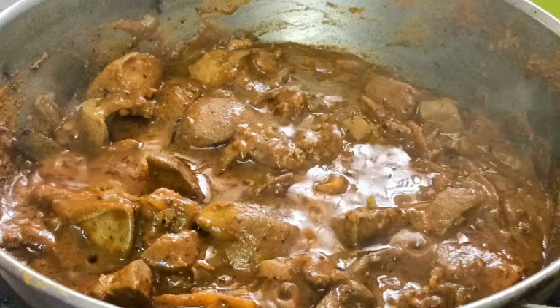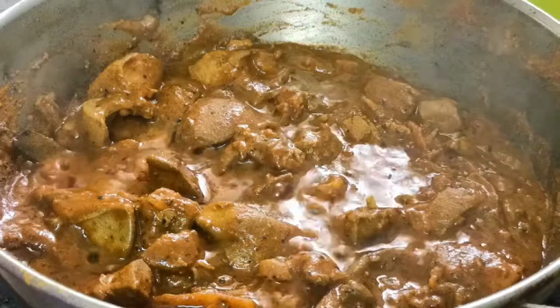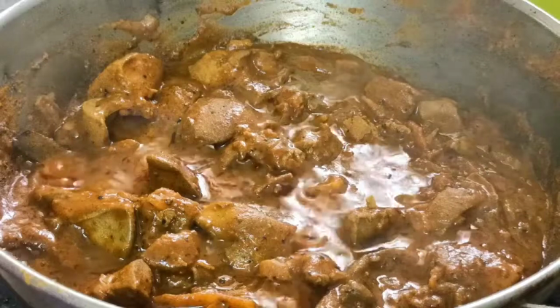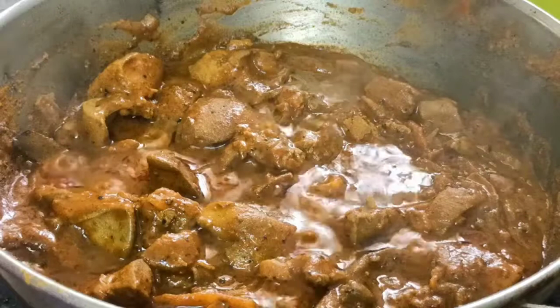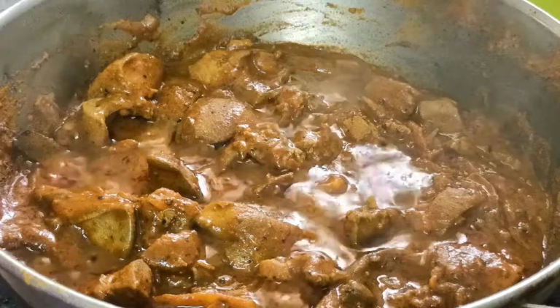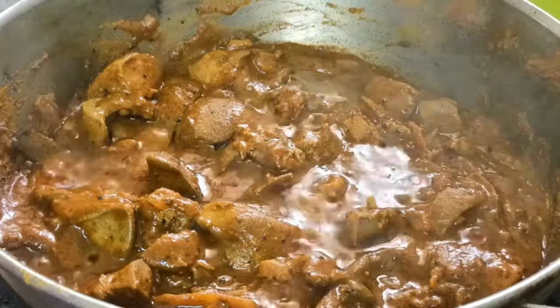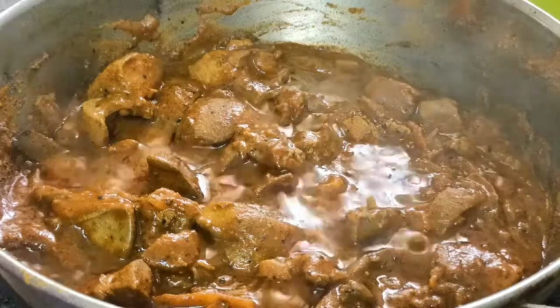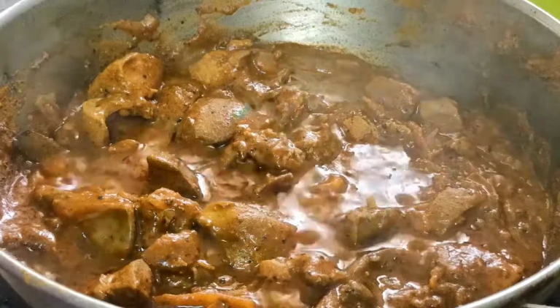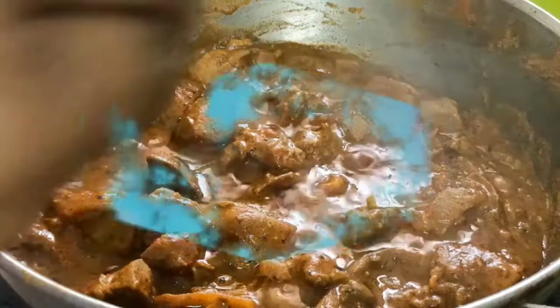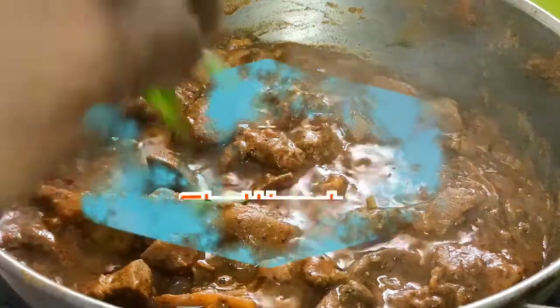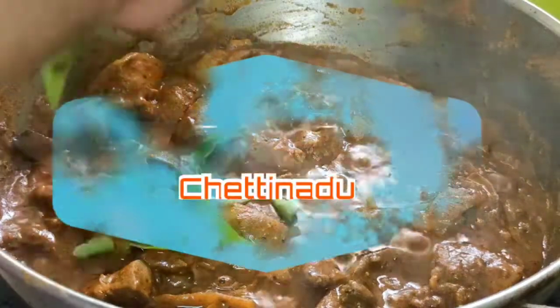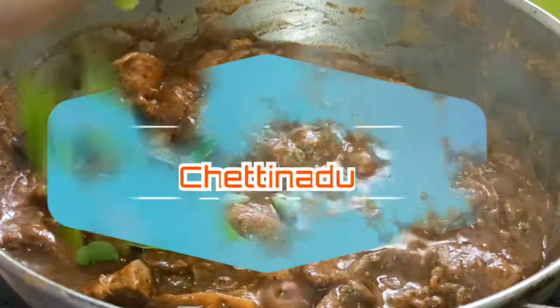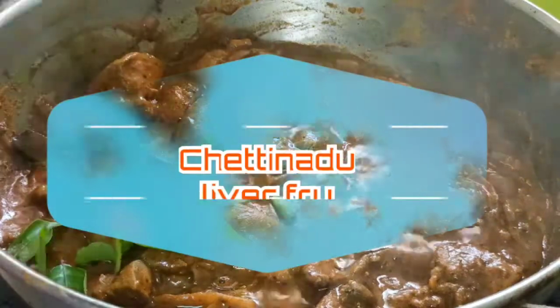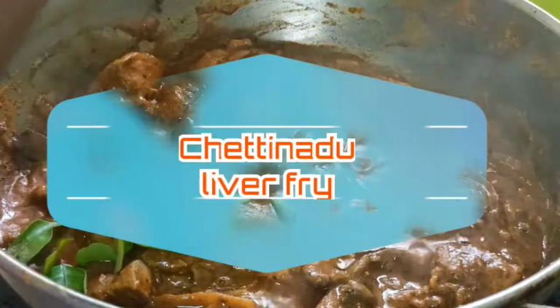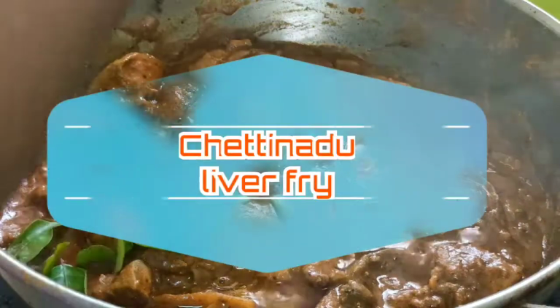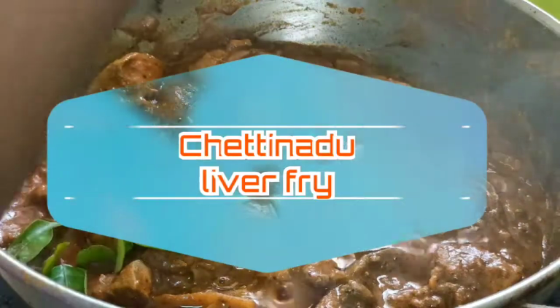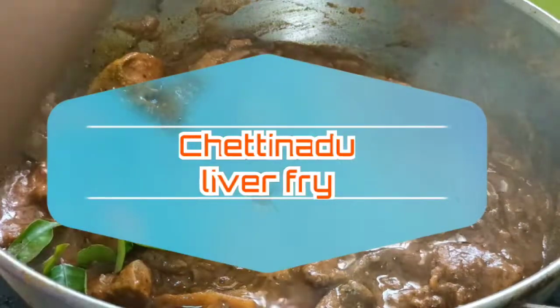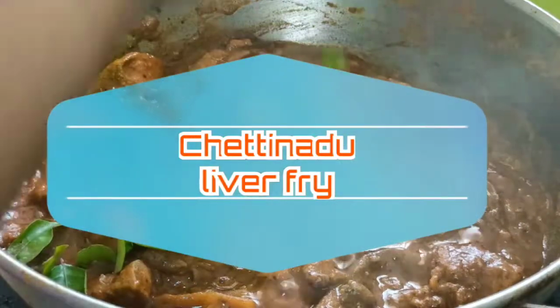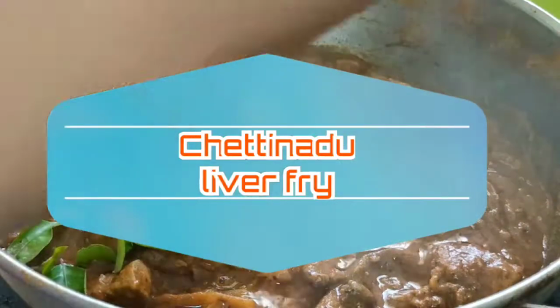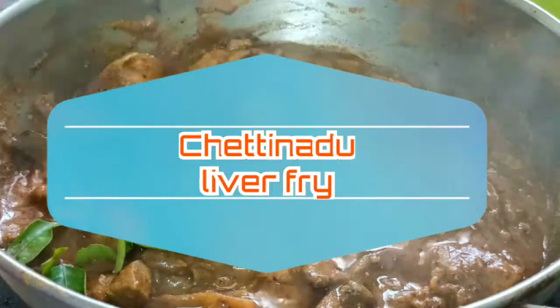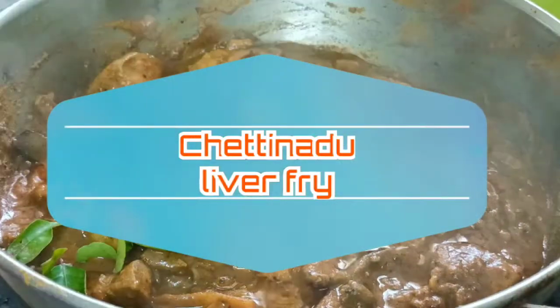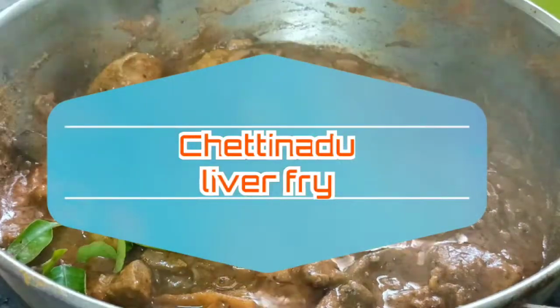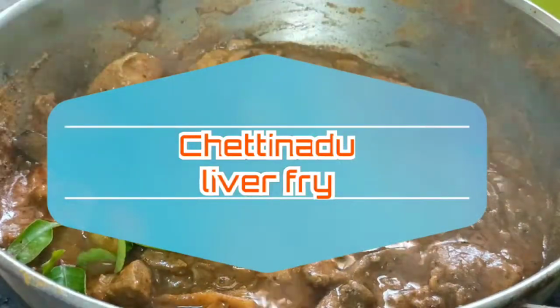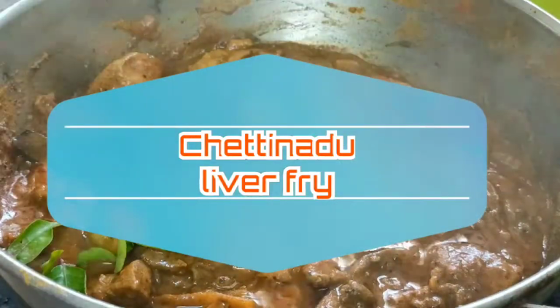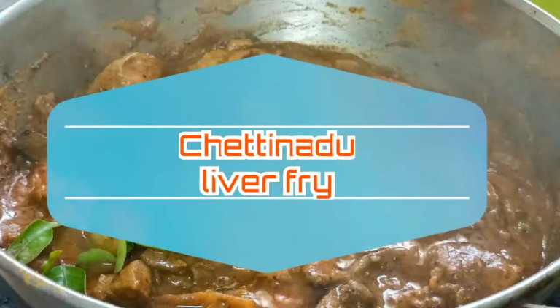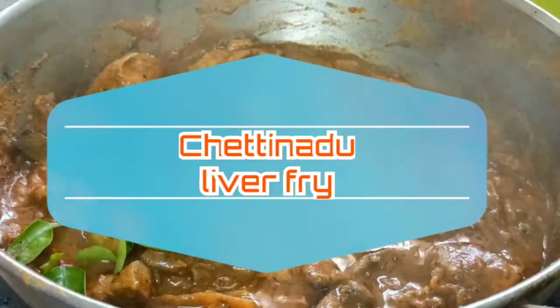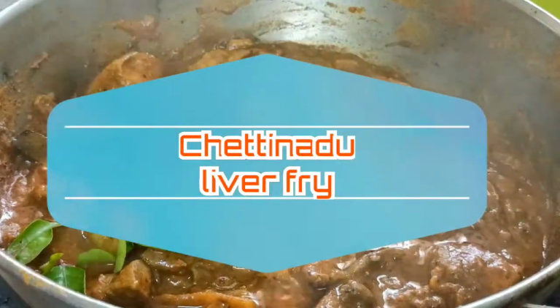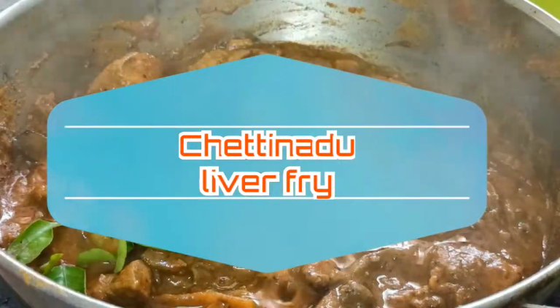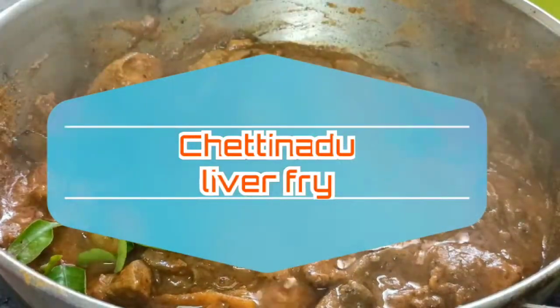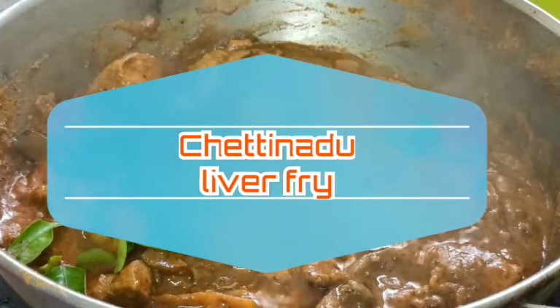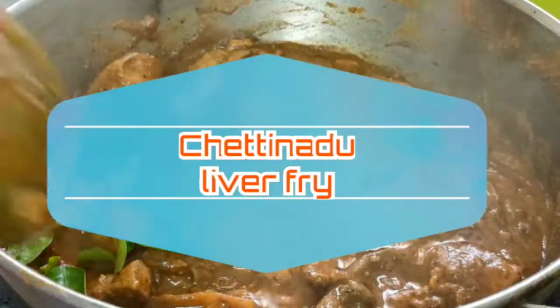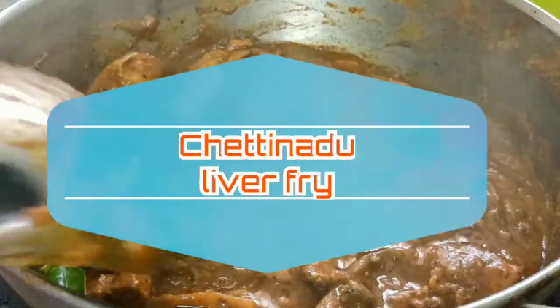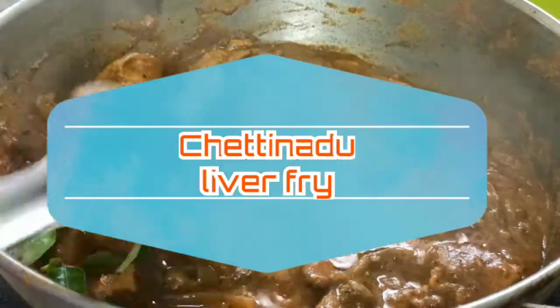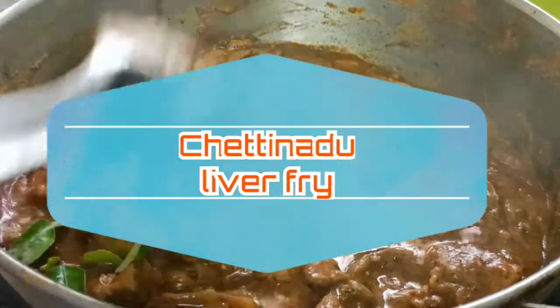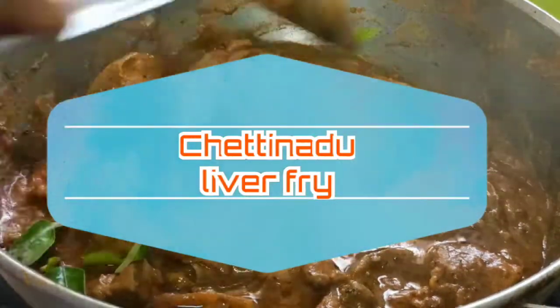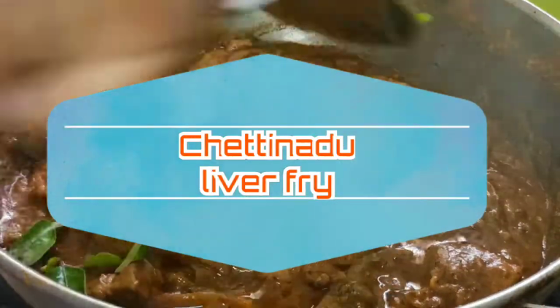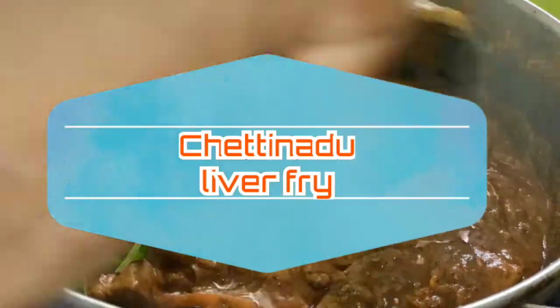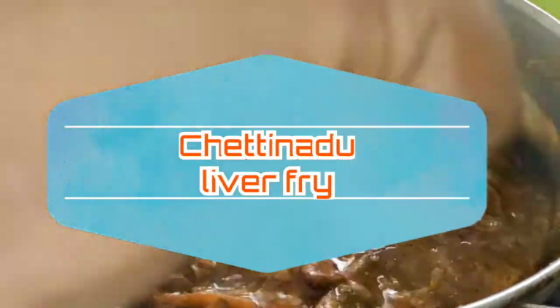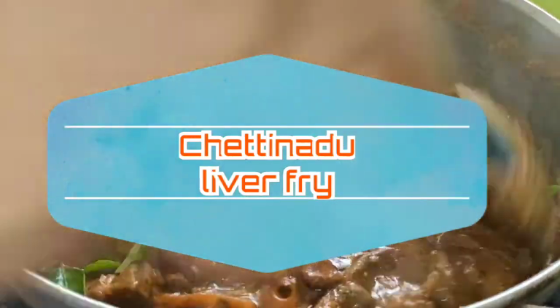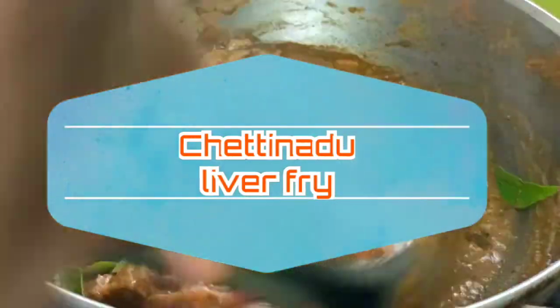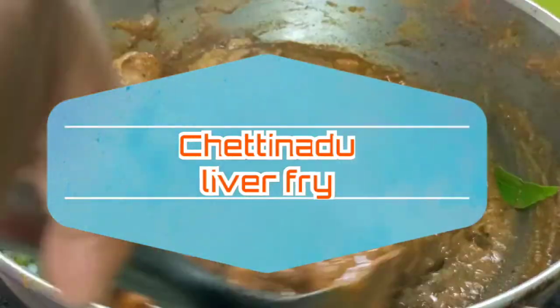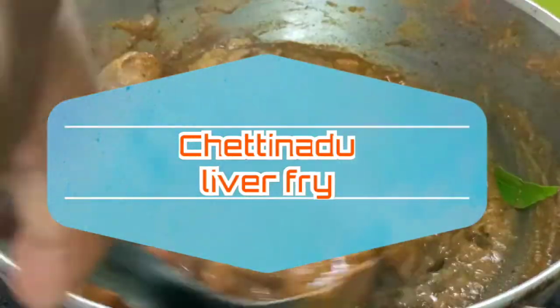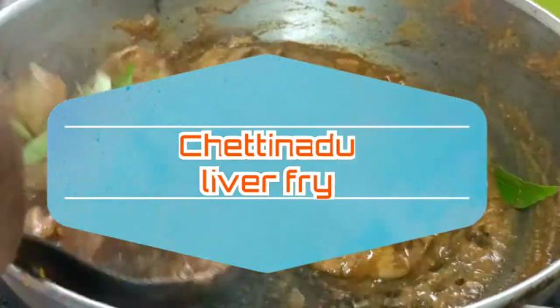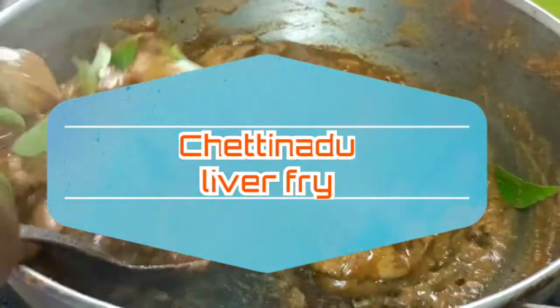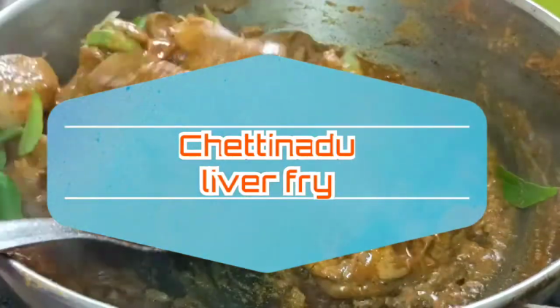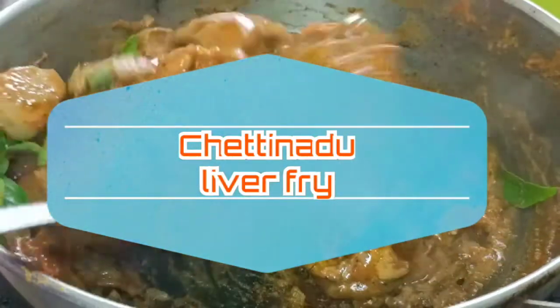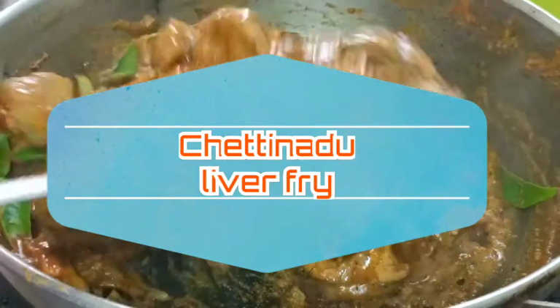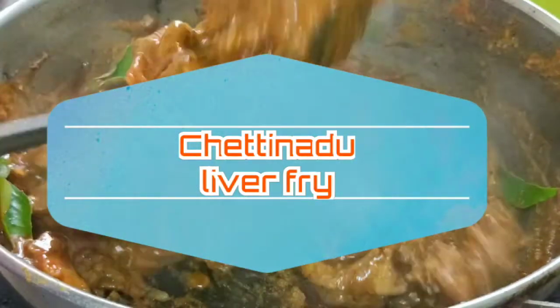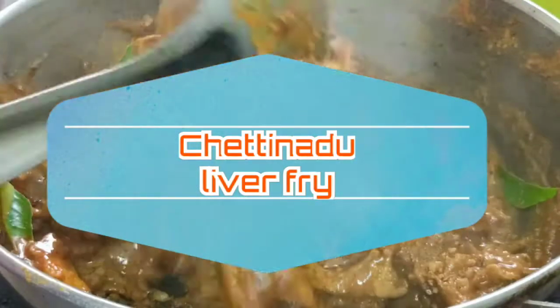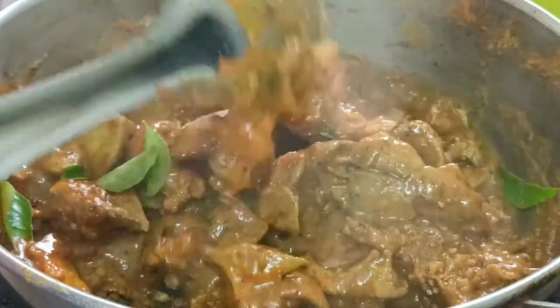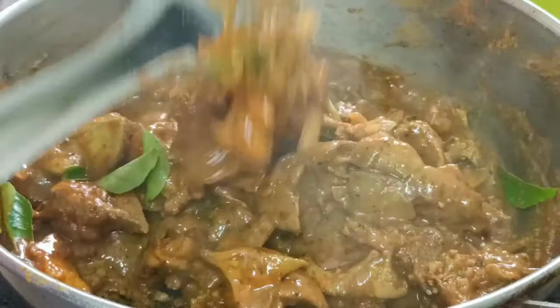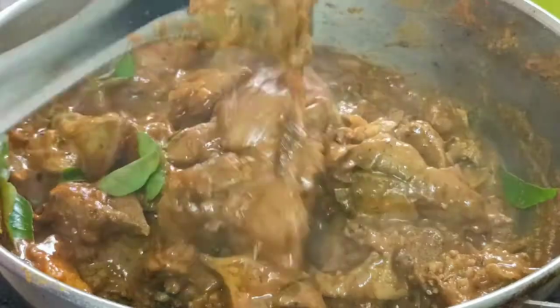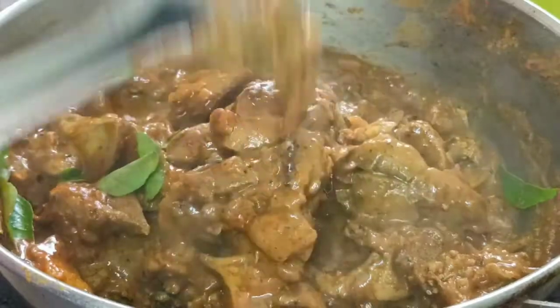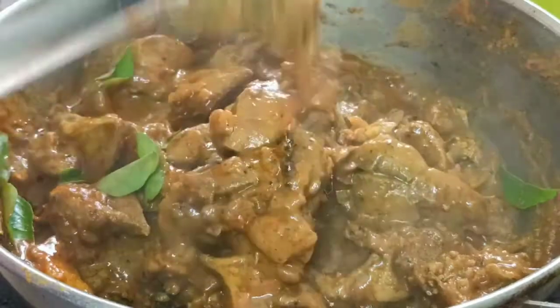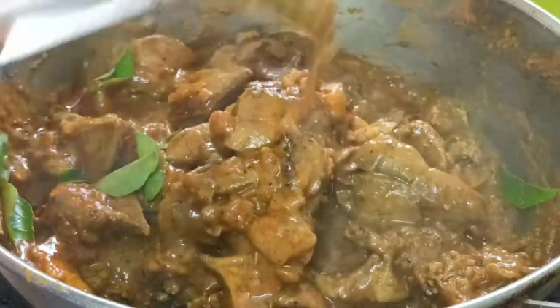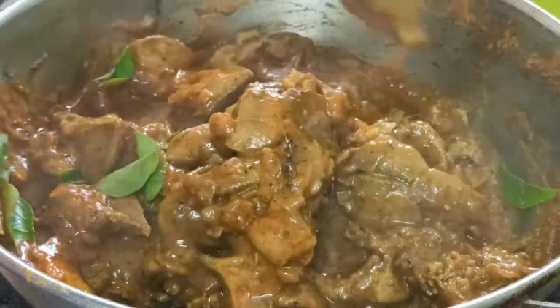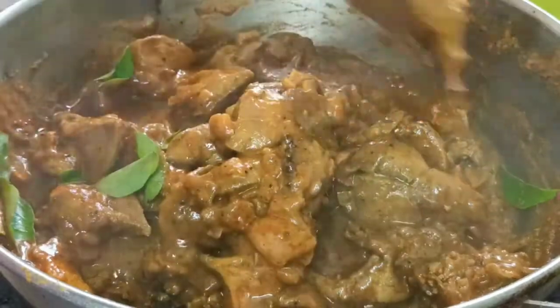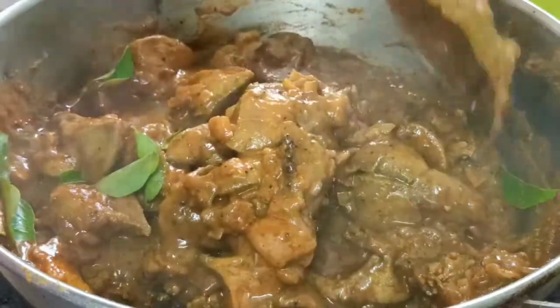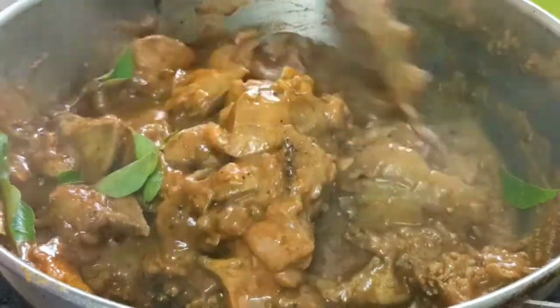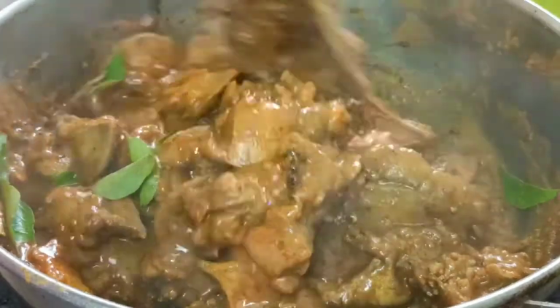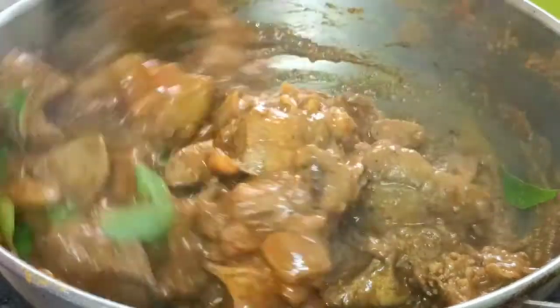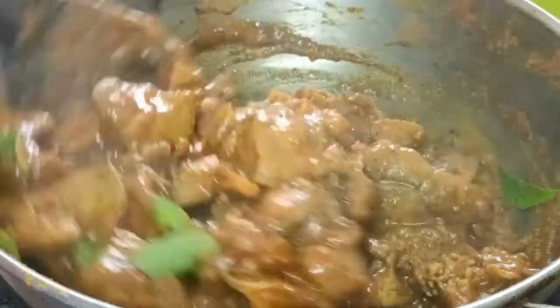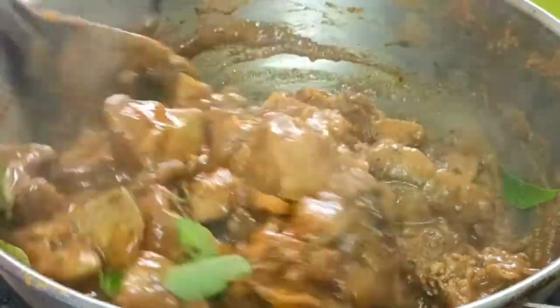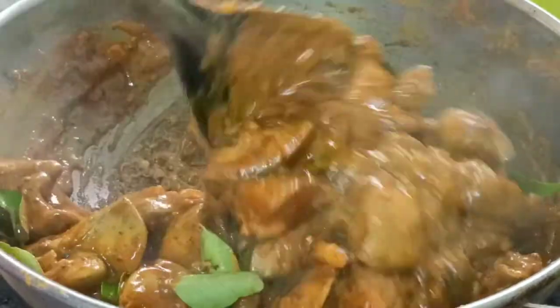Hi friends, everyone! This is my channel Nivea Food Maker. I will show you the Chettinade Style Liver Fry.